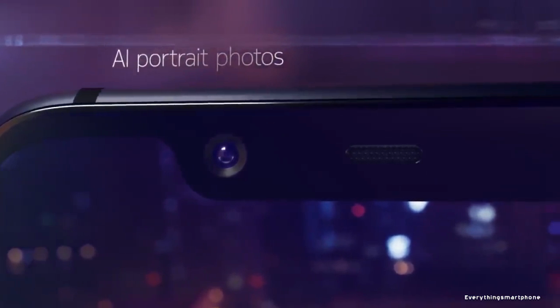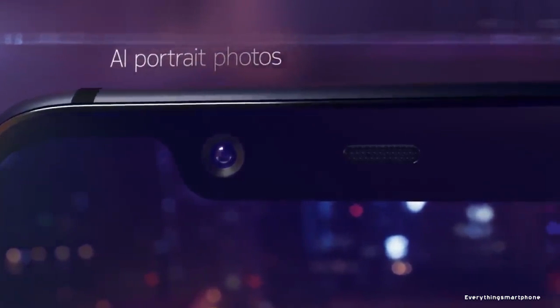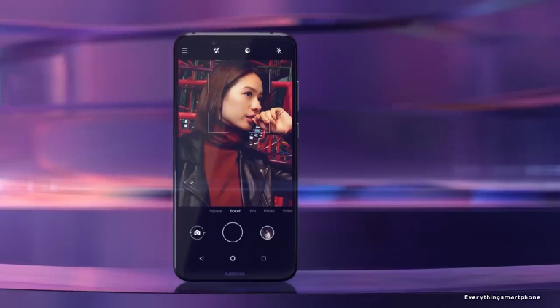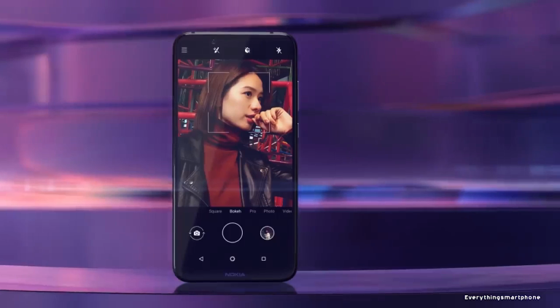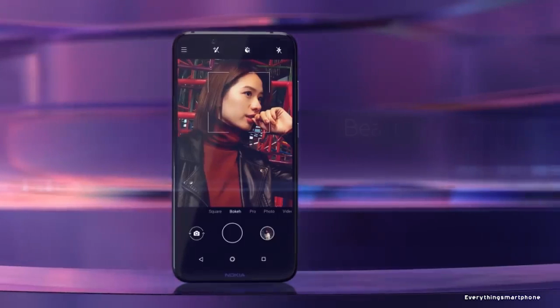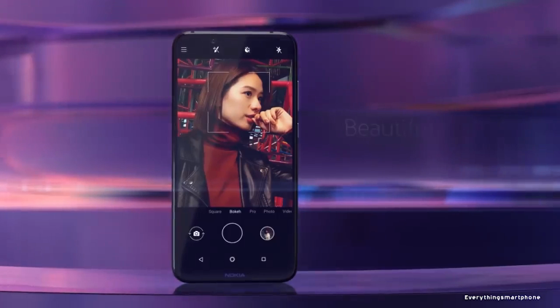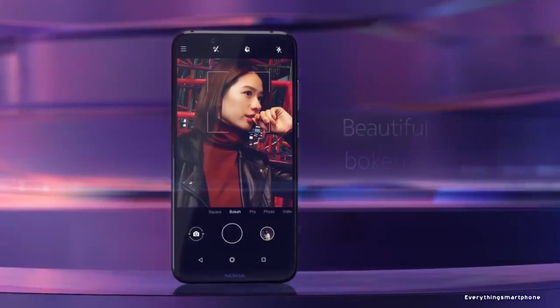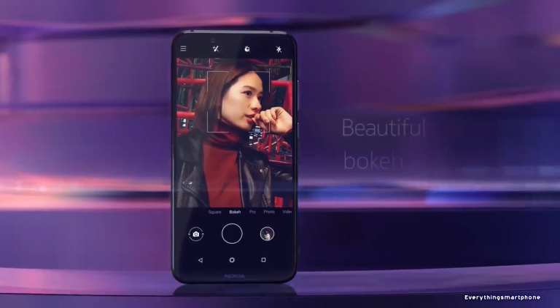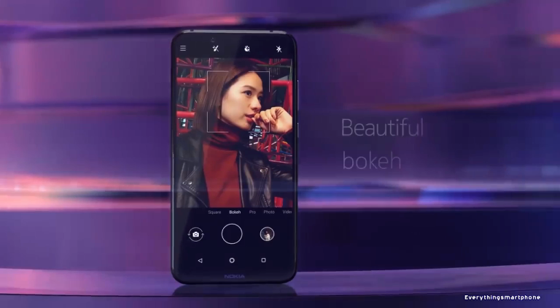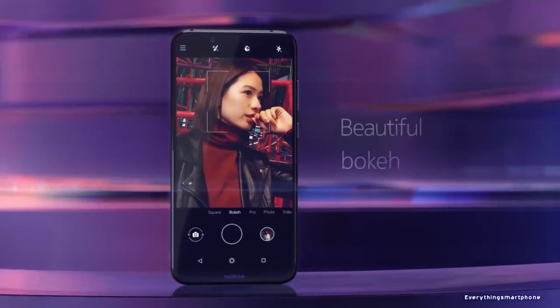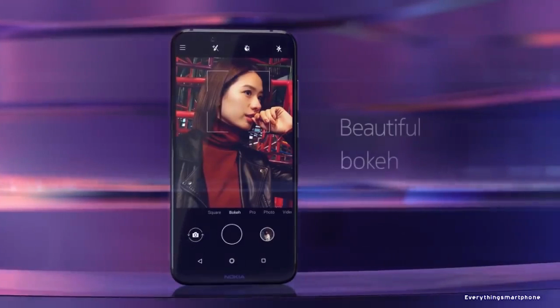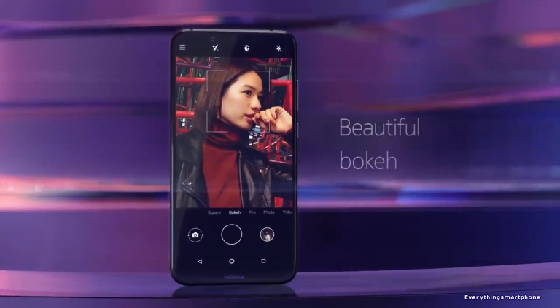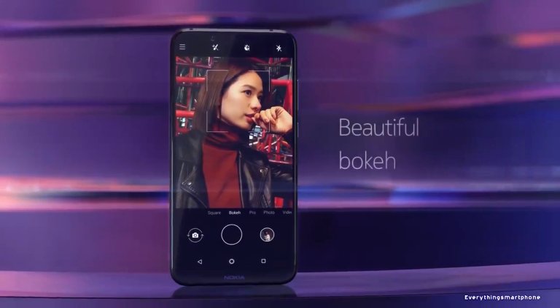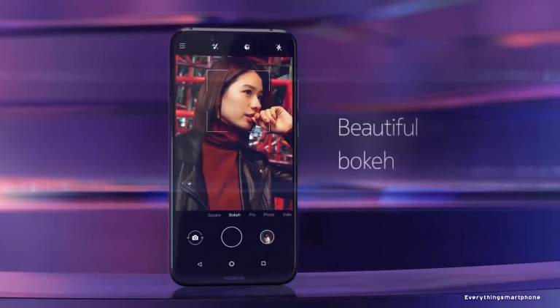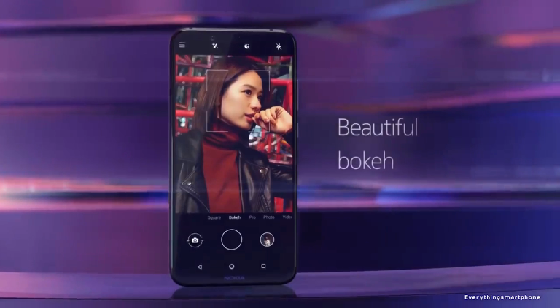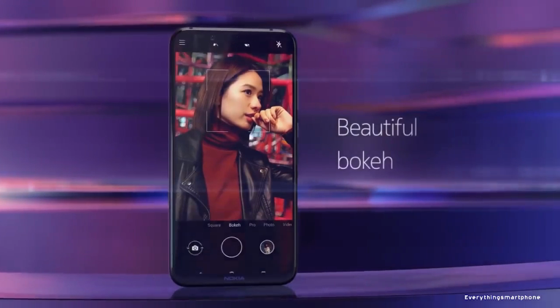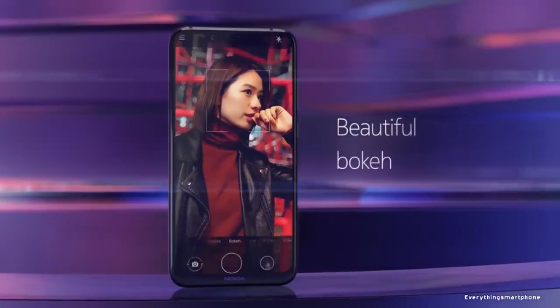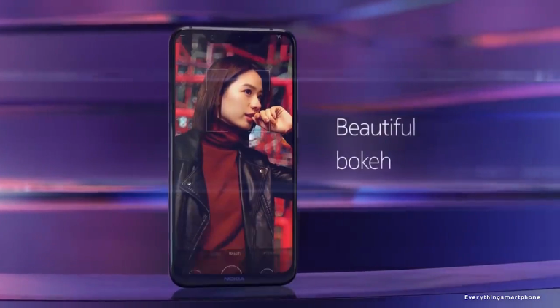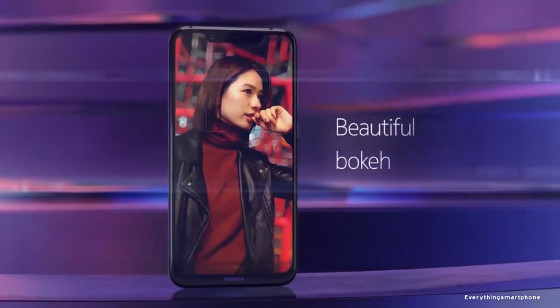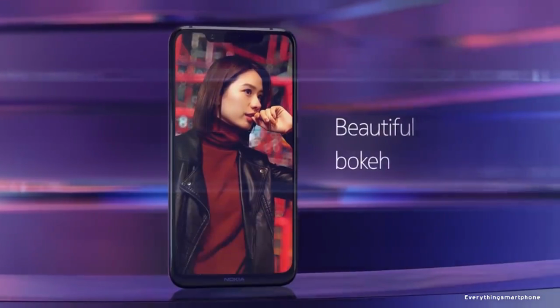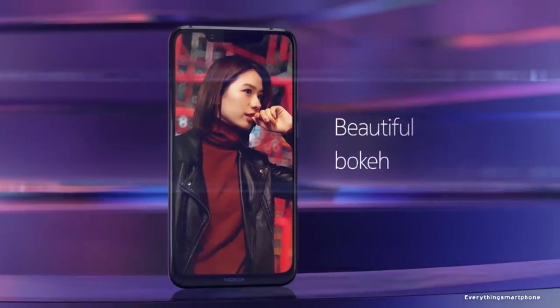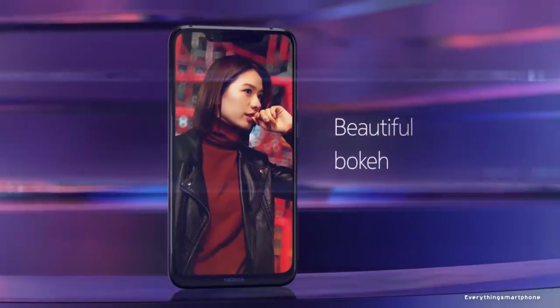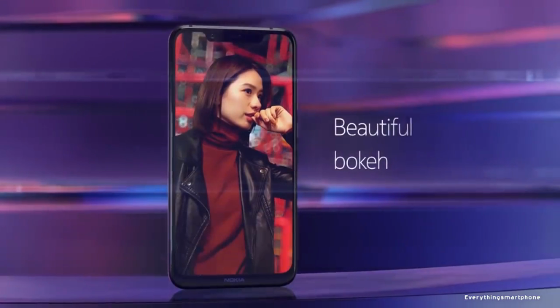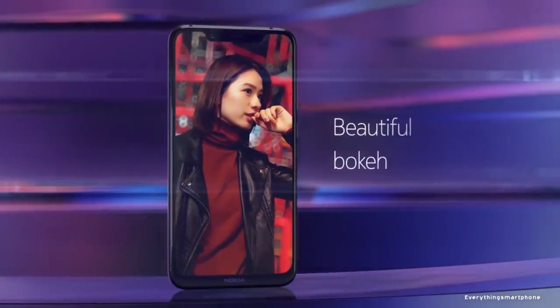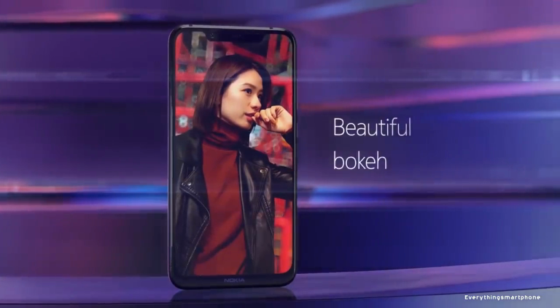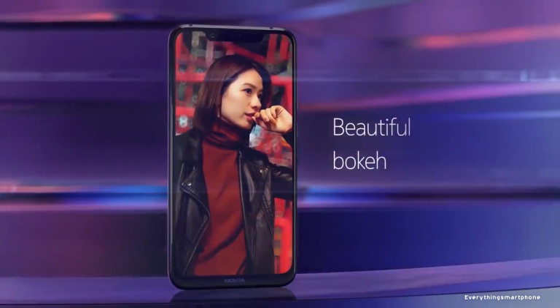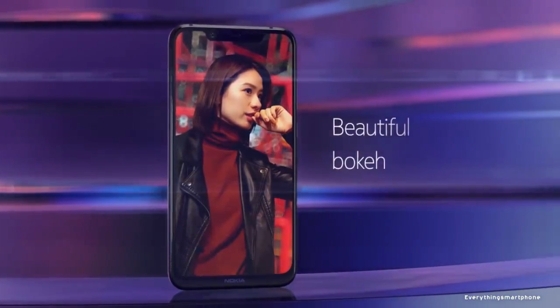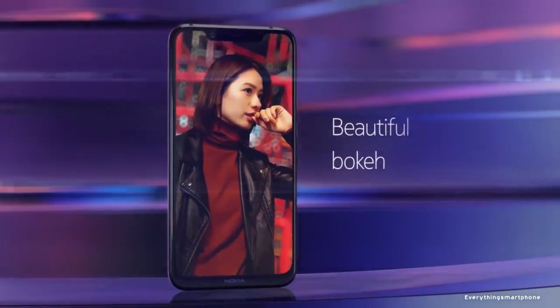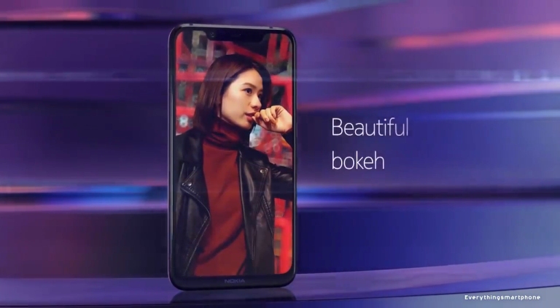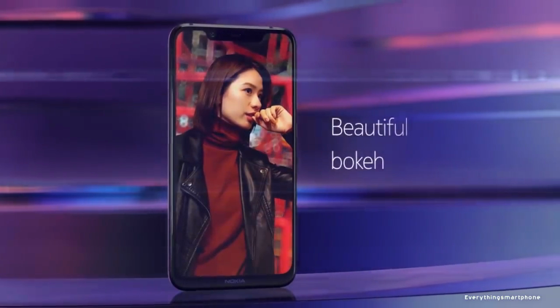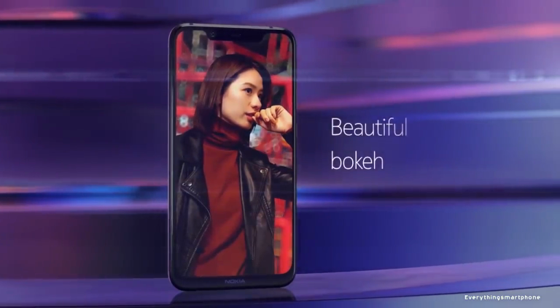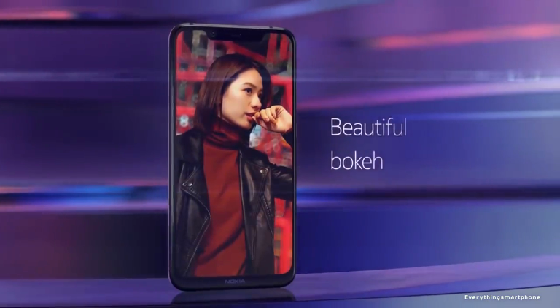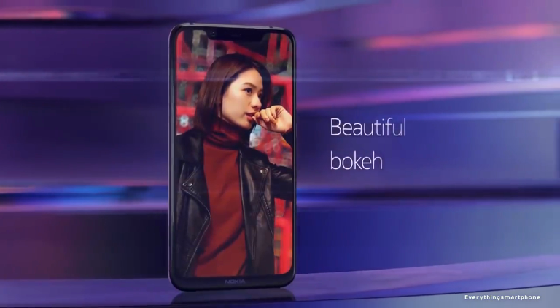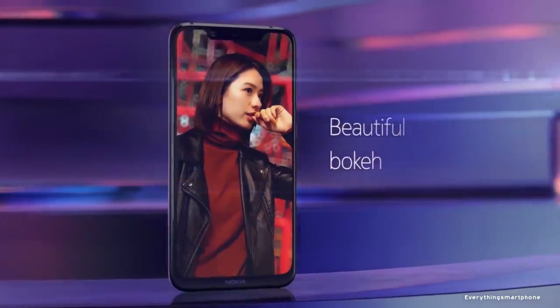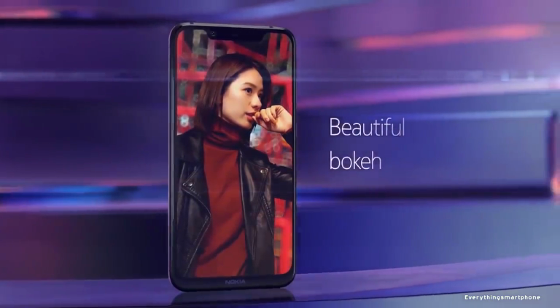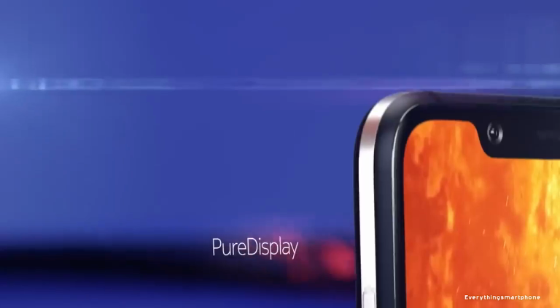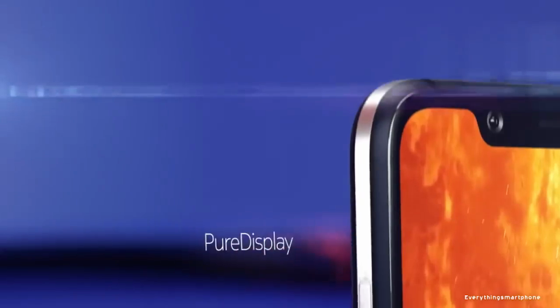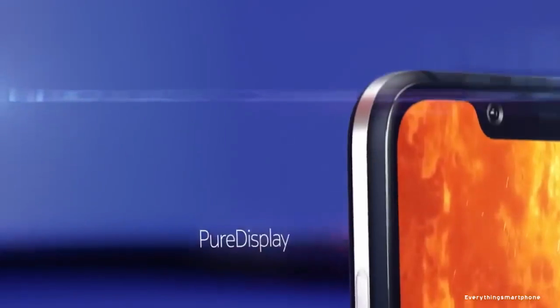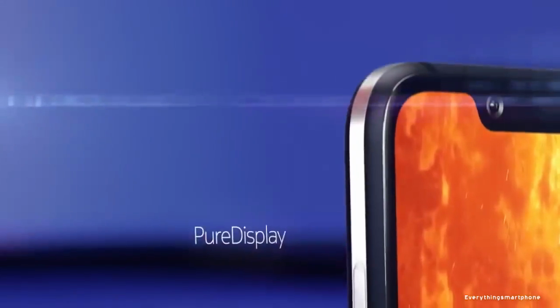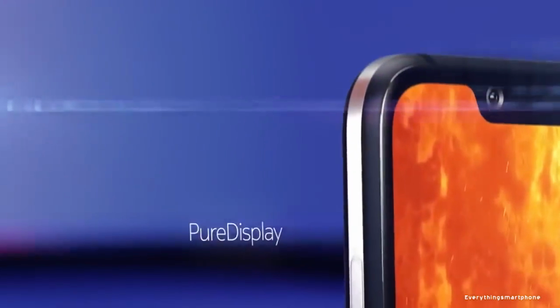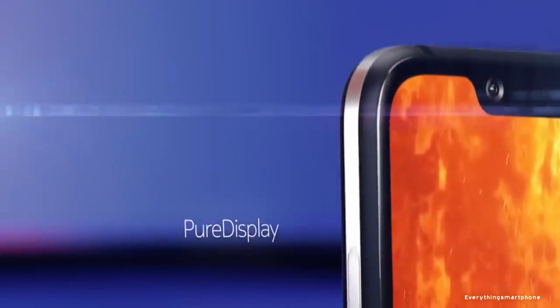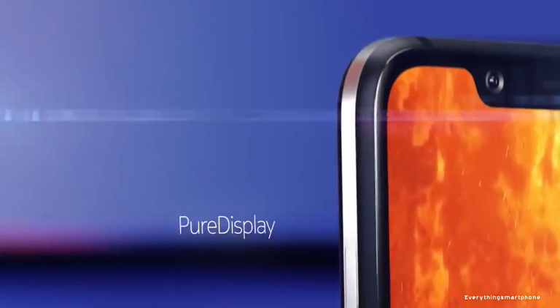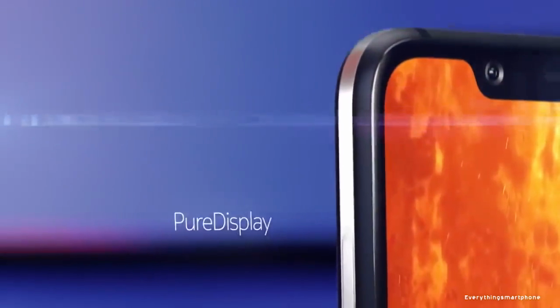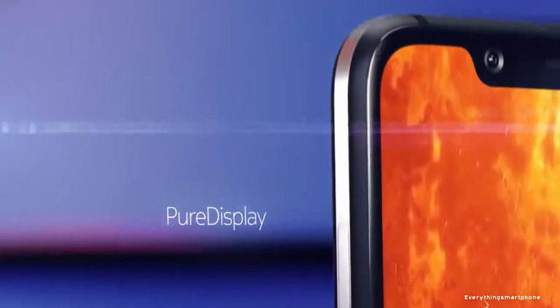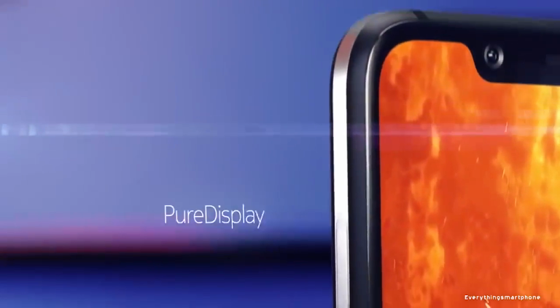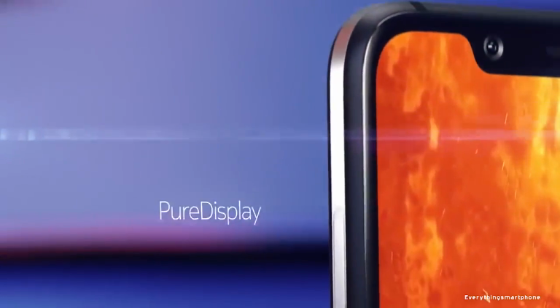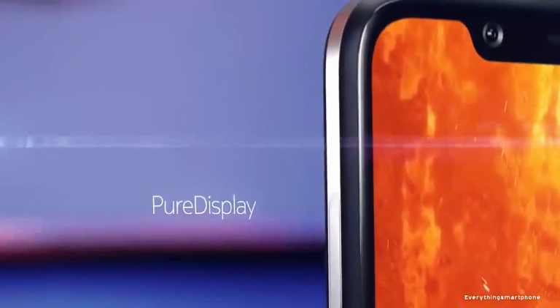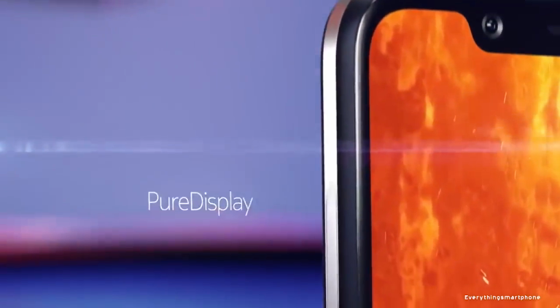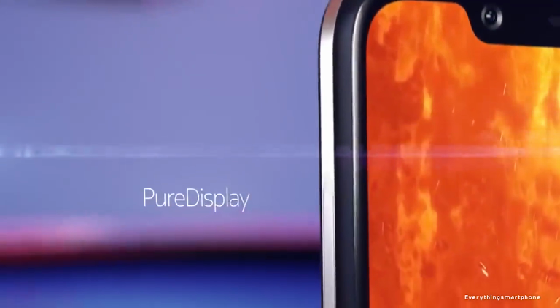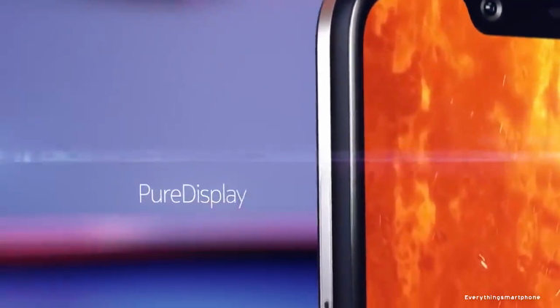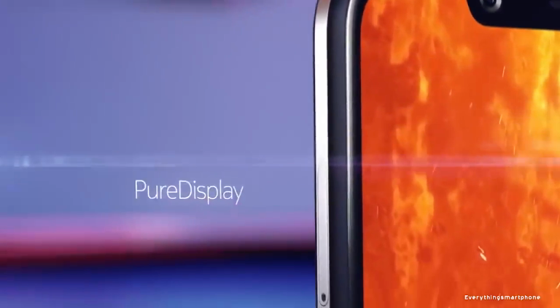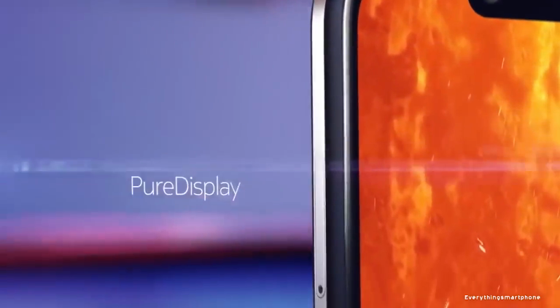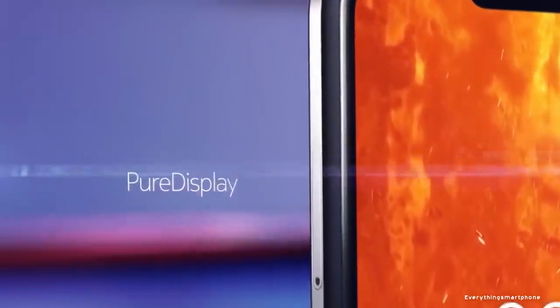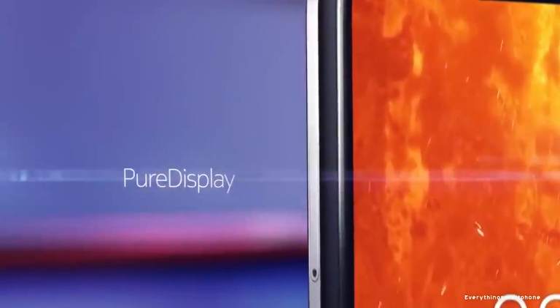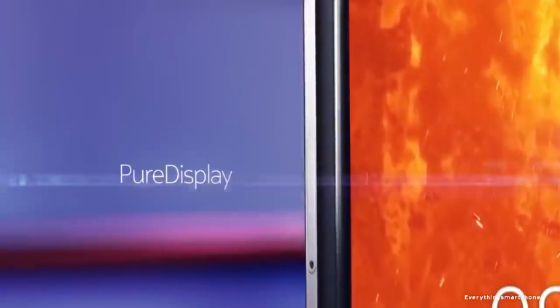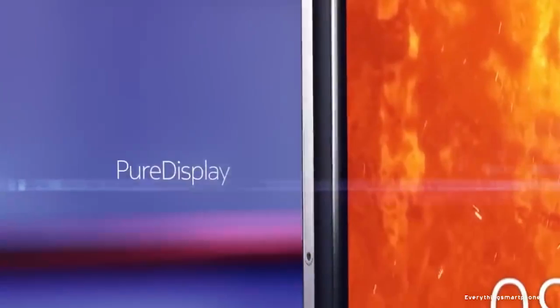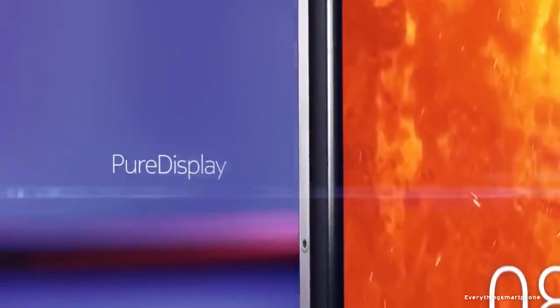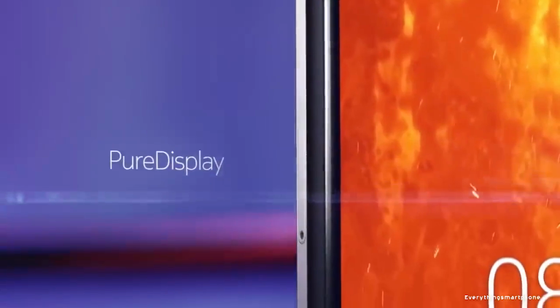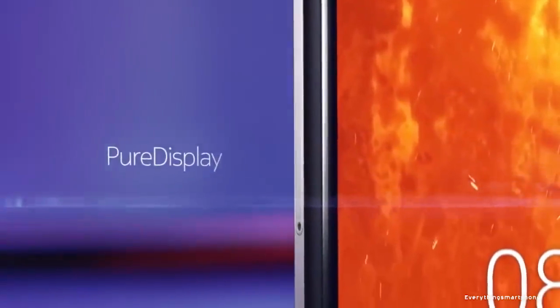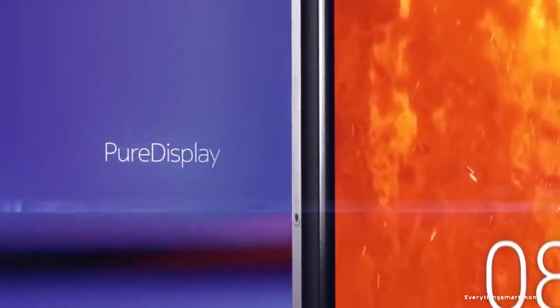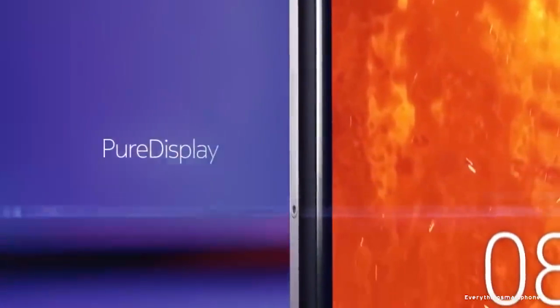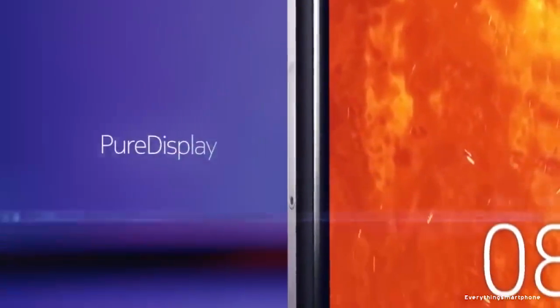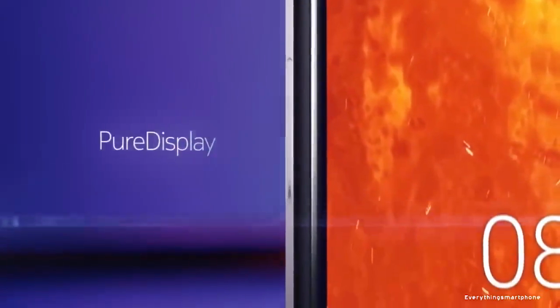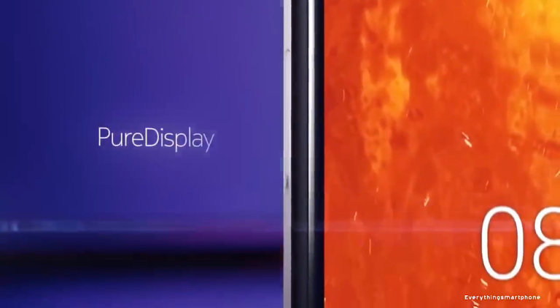As for the battery, it has a 3500mAh non-removable battery with 18W fast battery charging support.